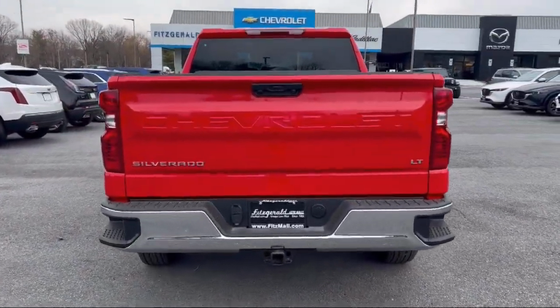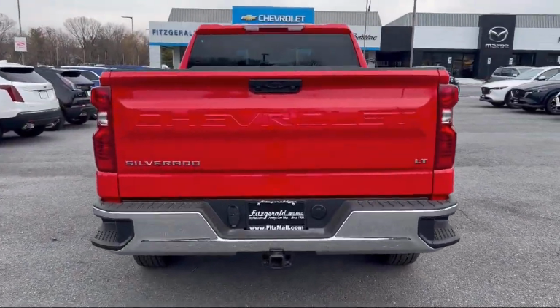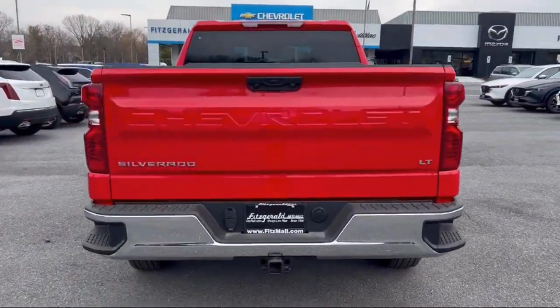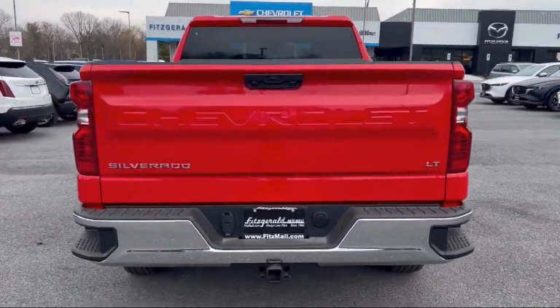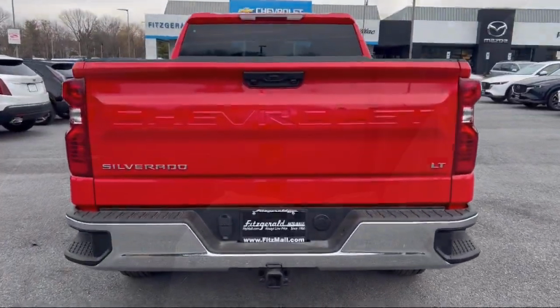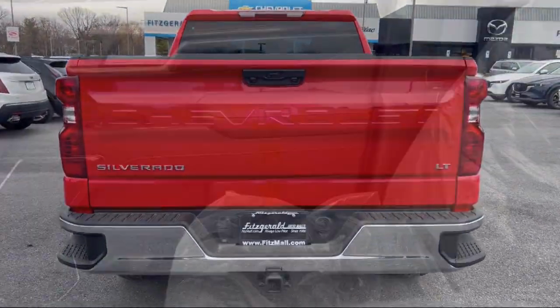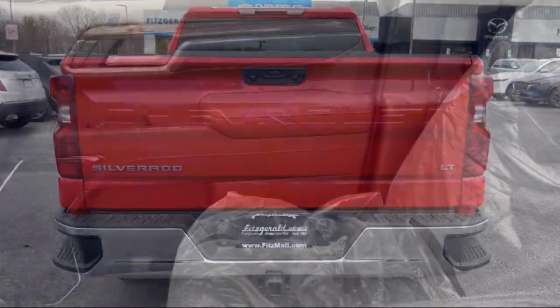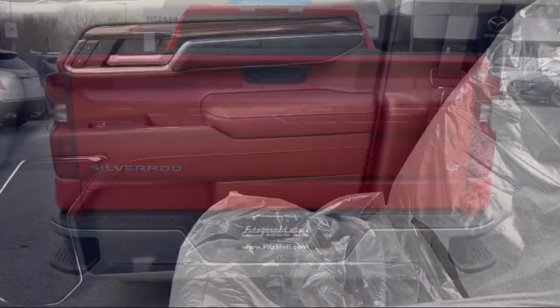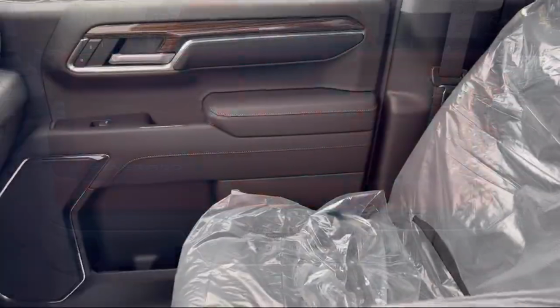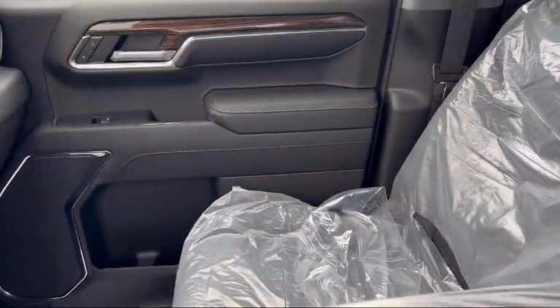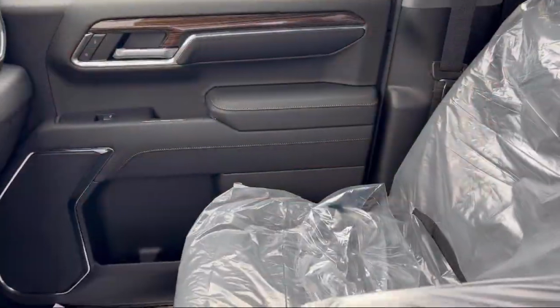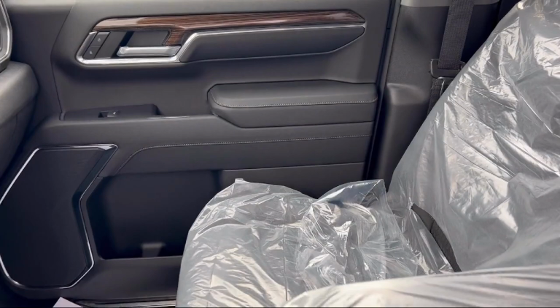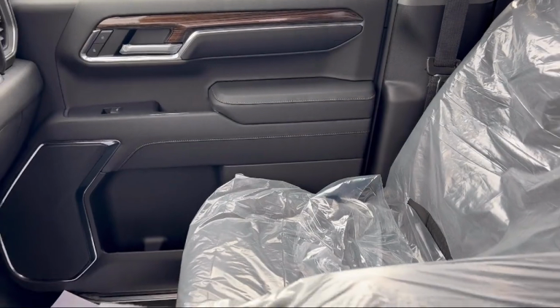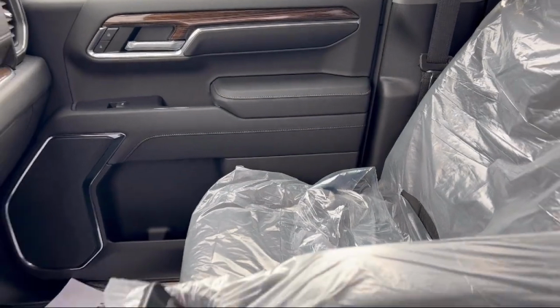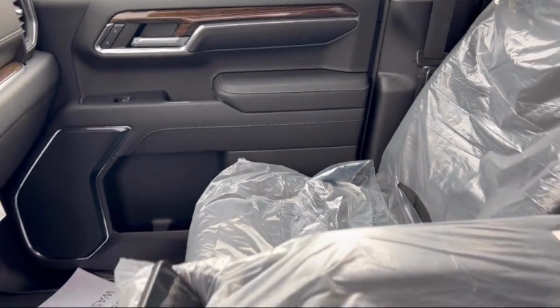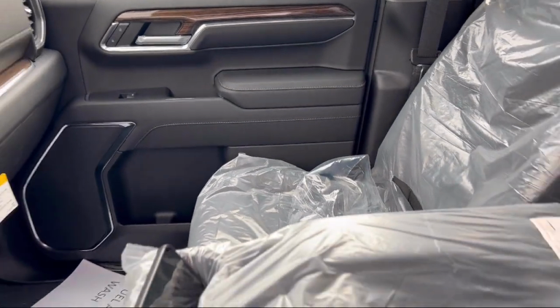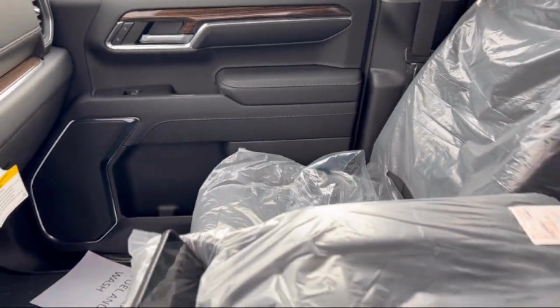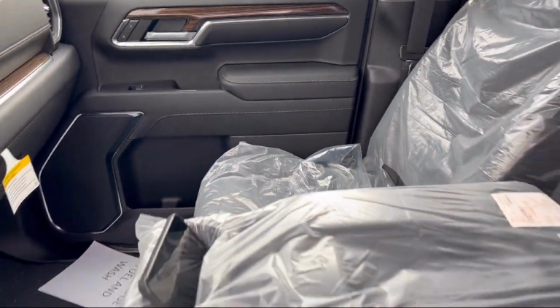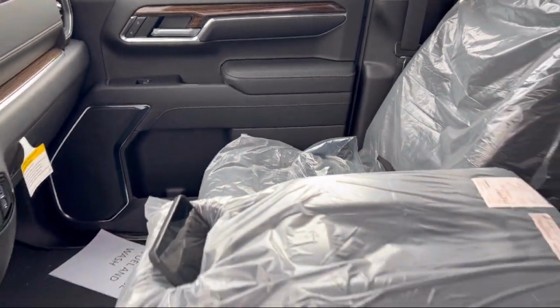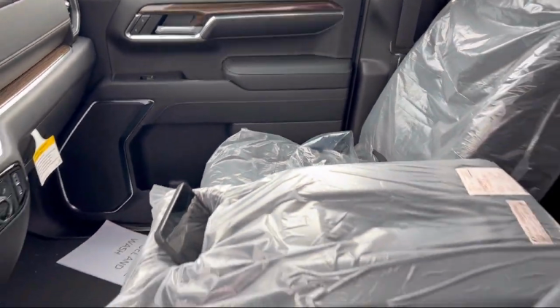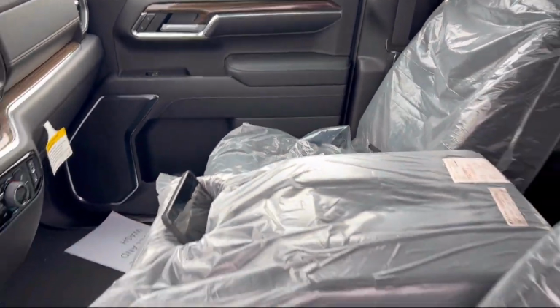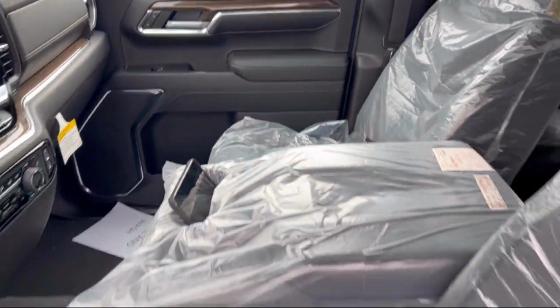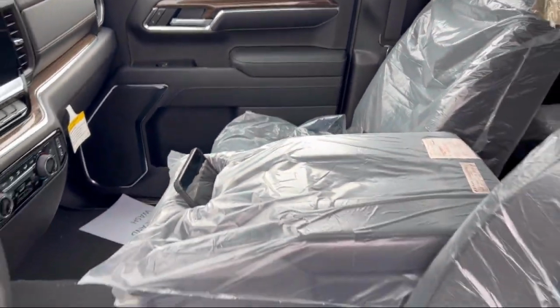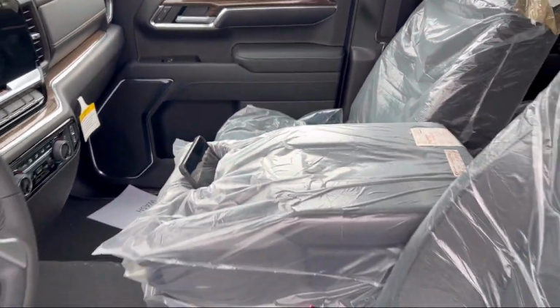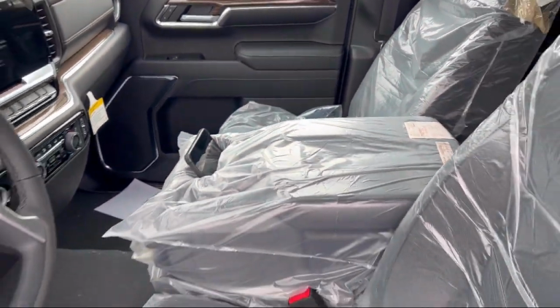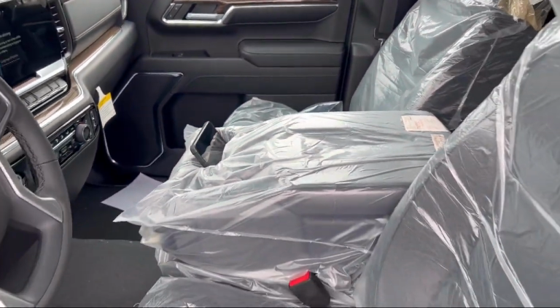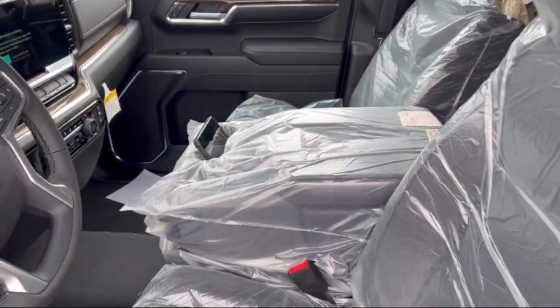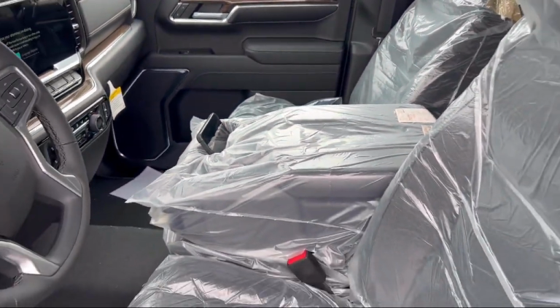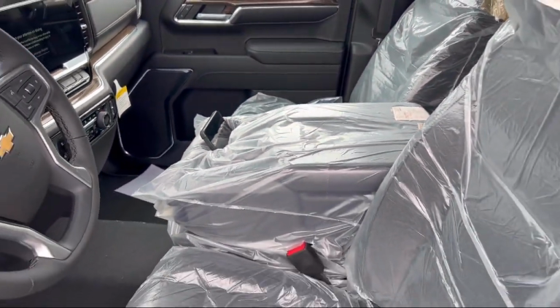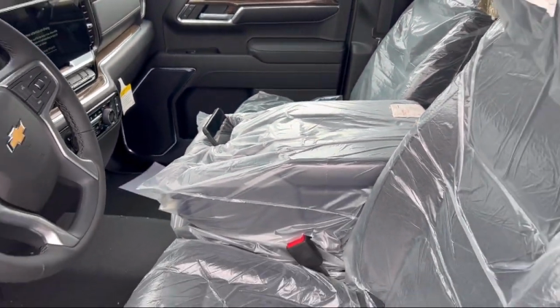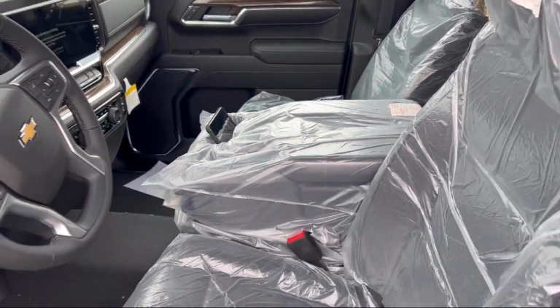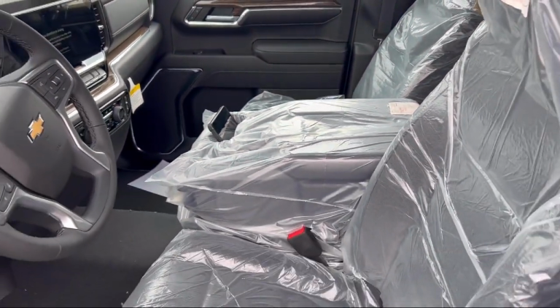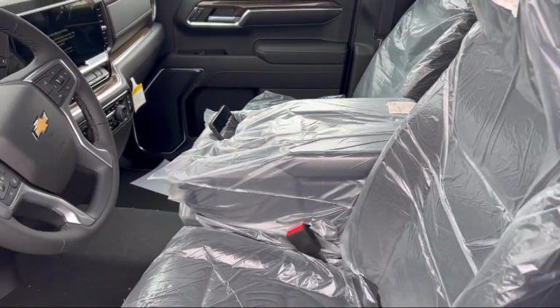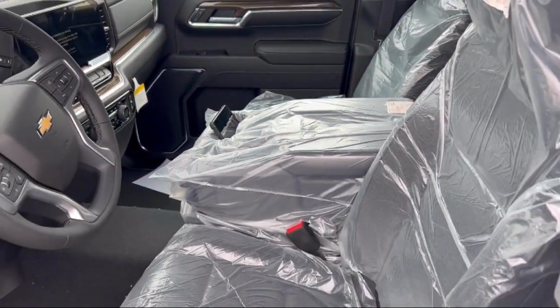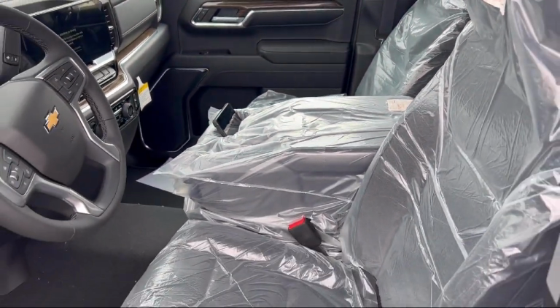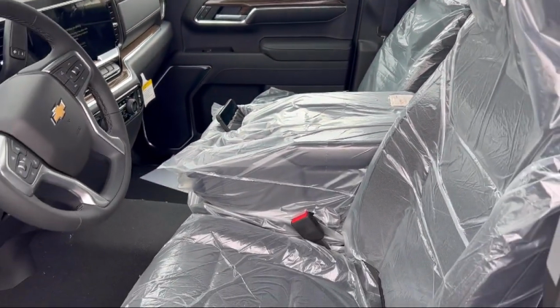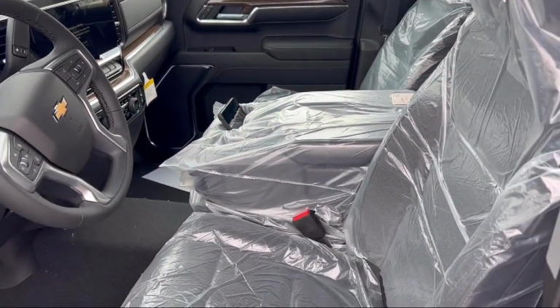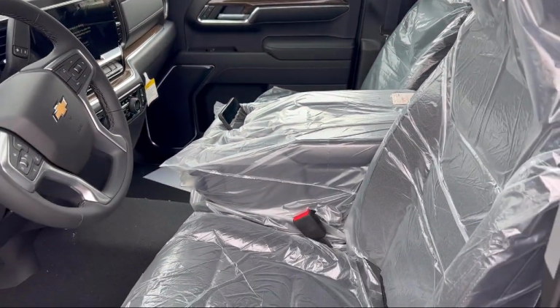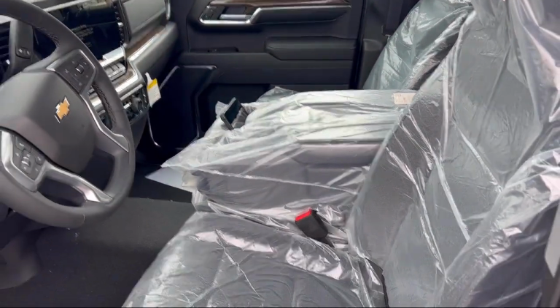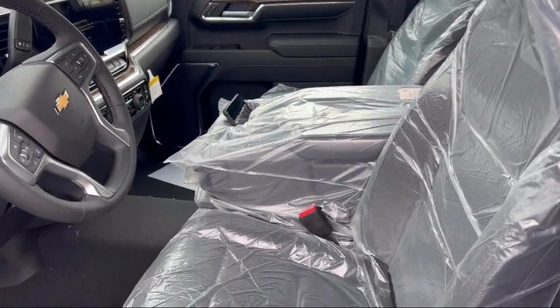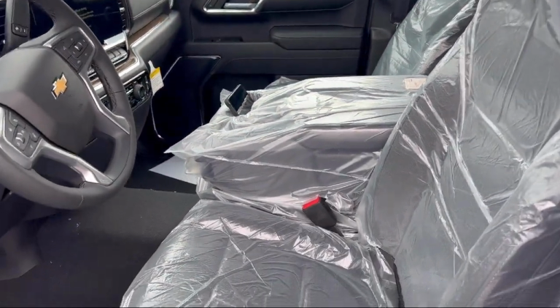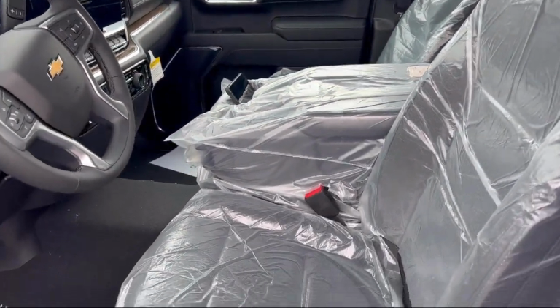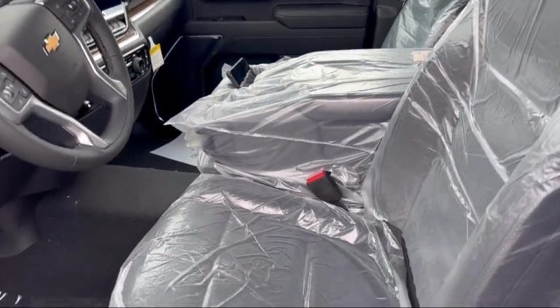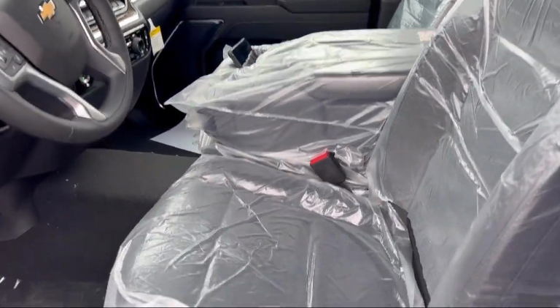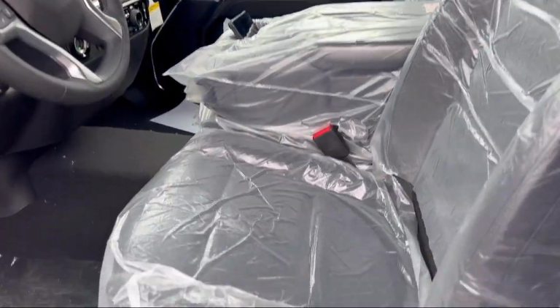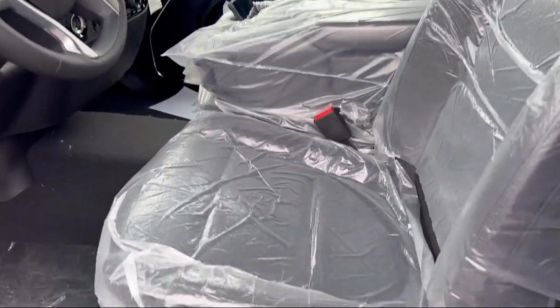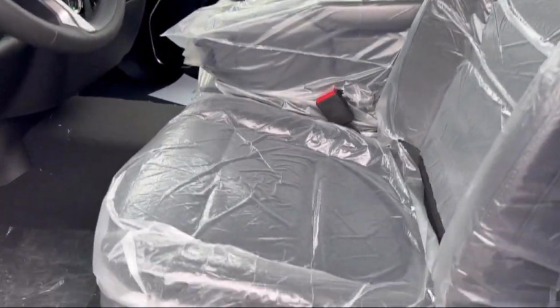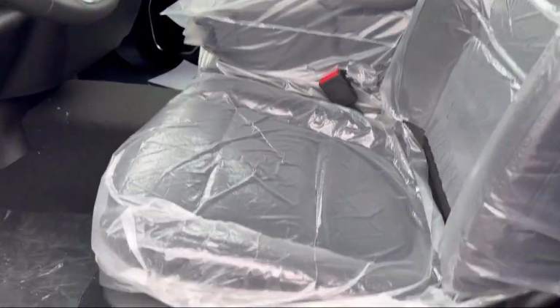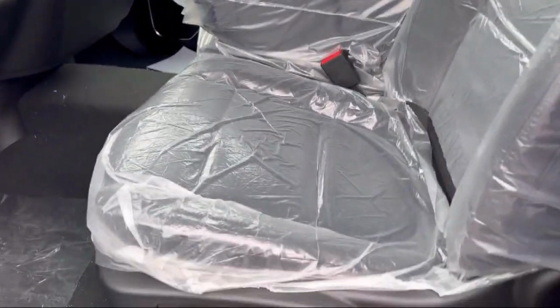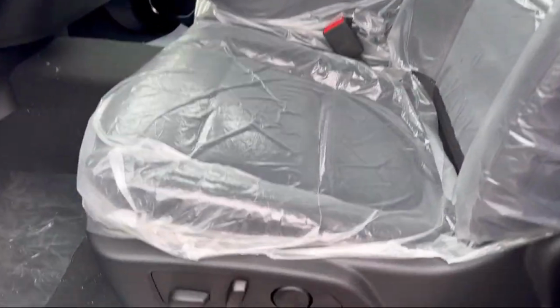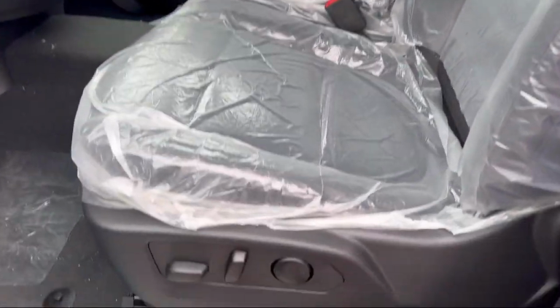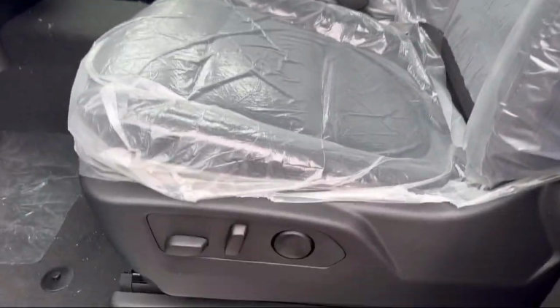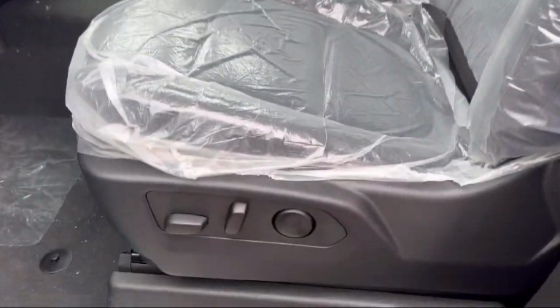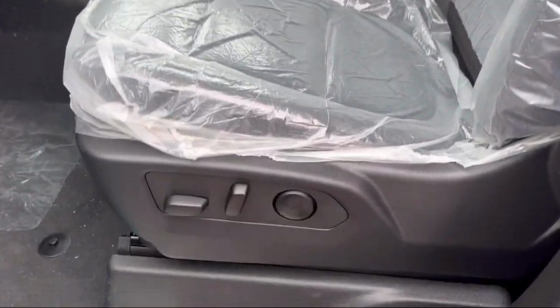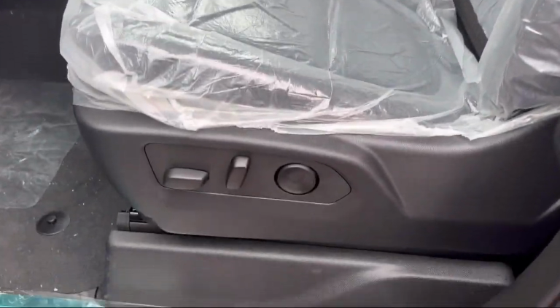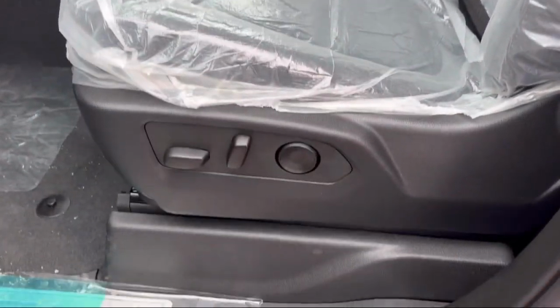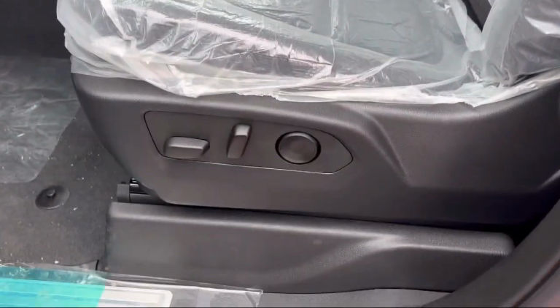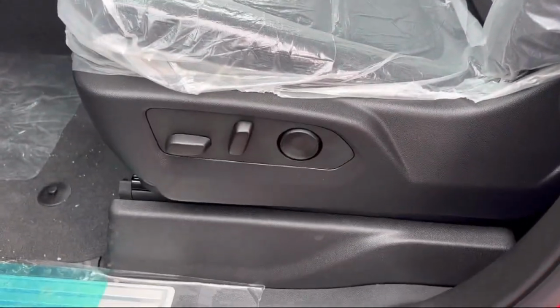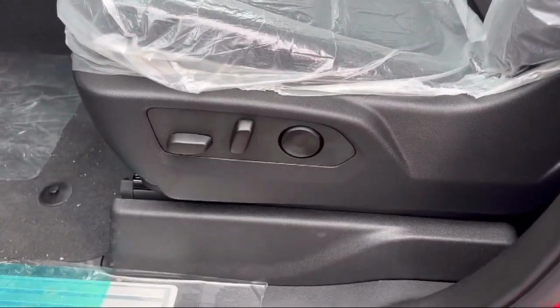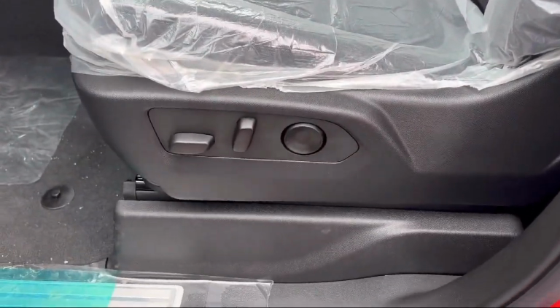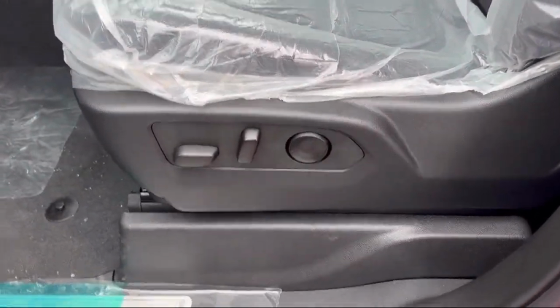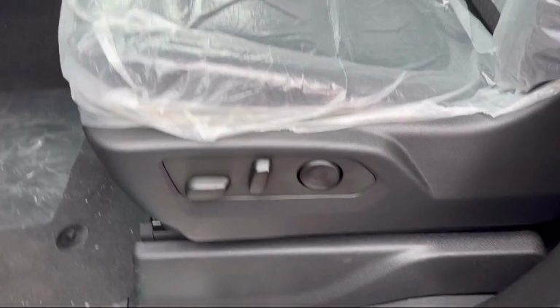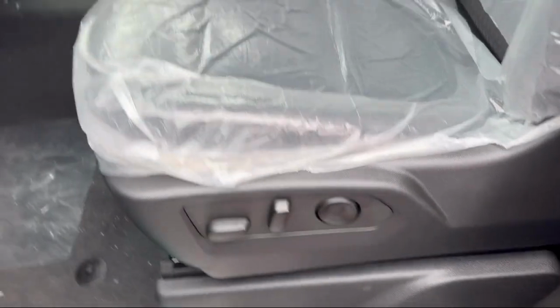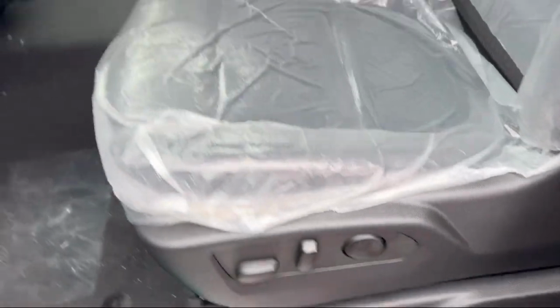Power door locks auto locking, audio touch screen display, and has less than 5,000 miles on the odometer.